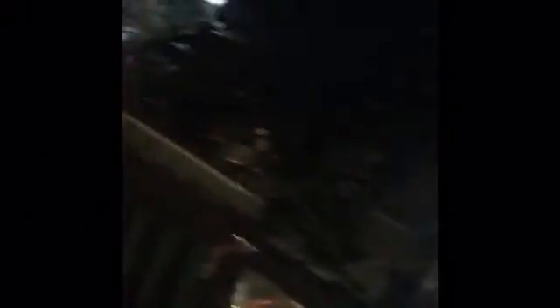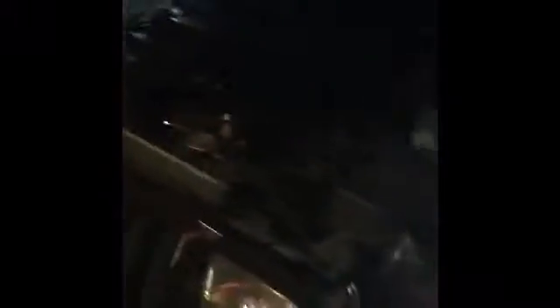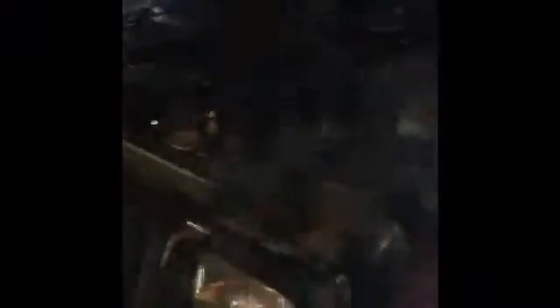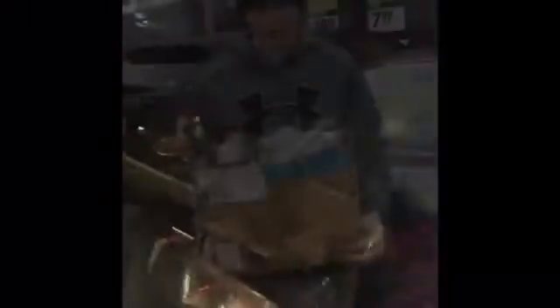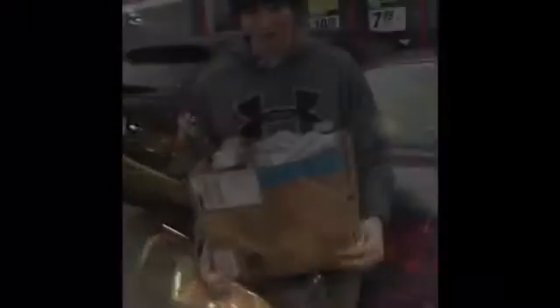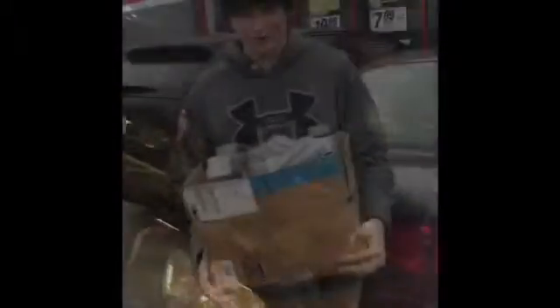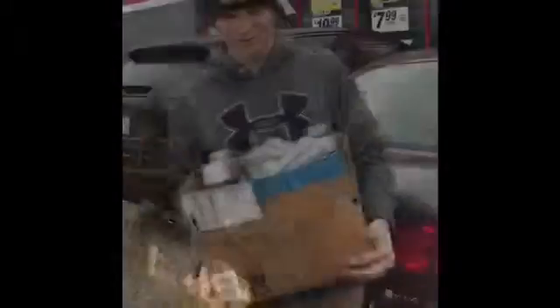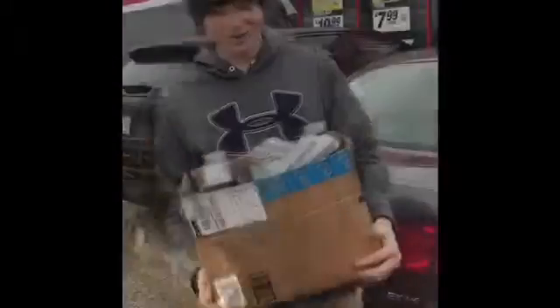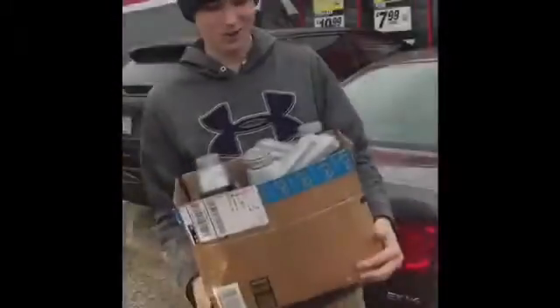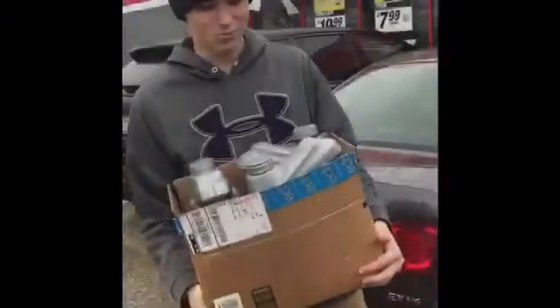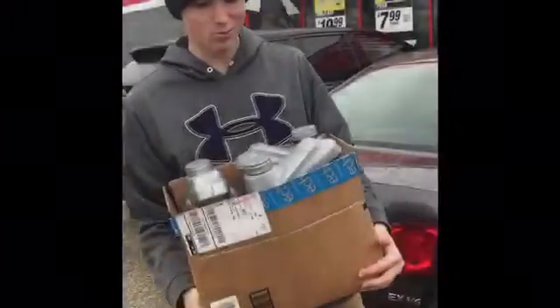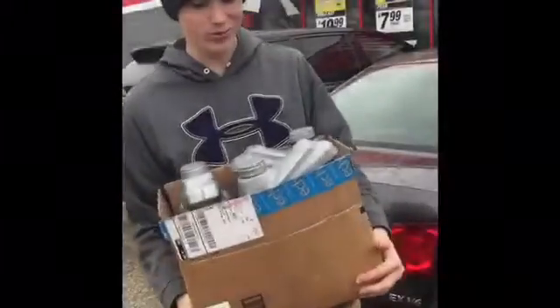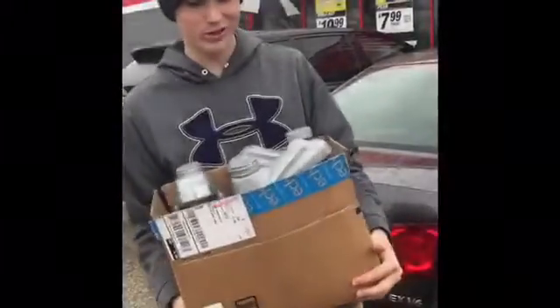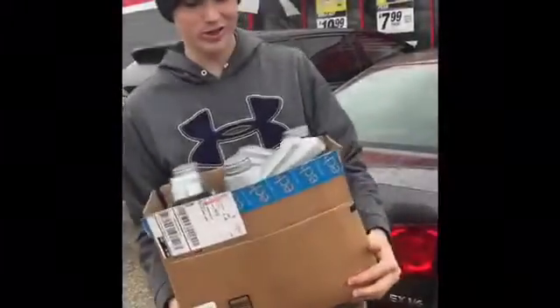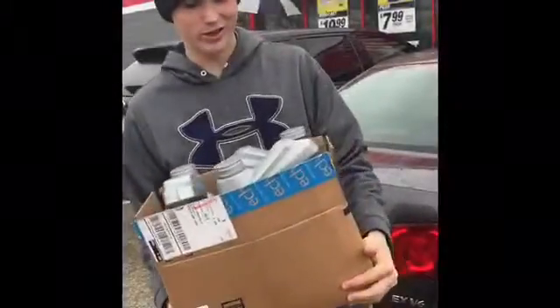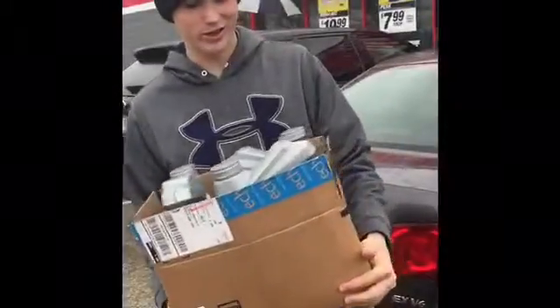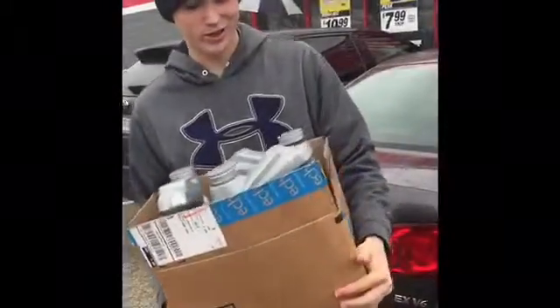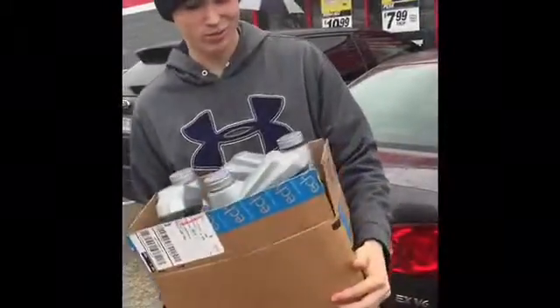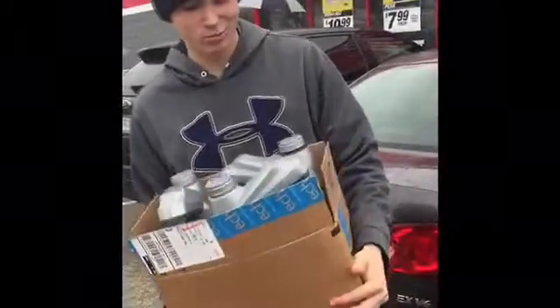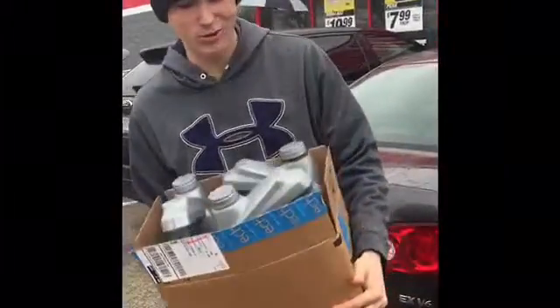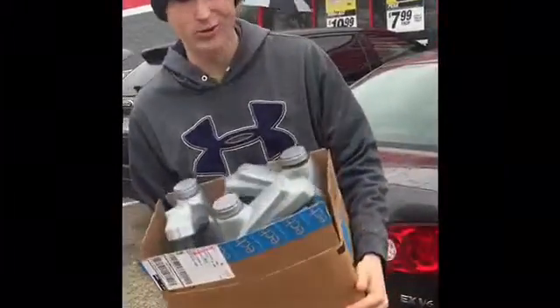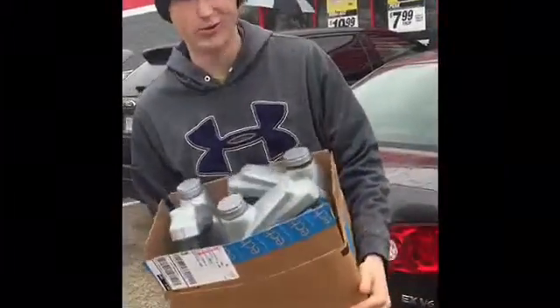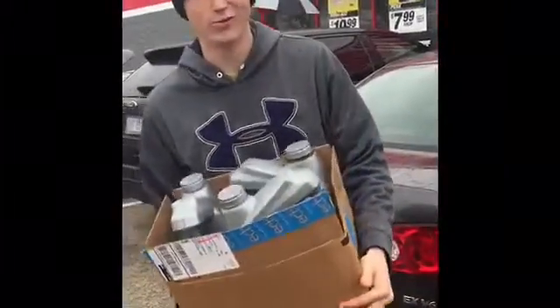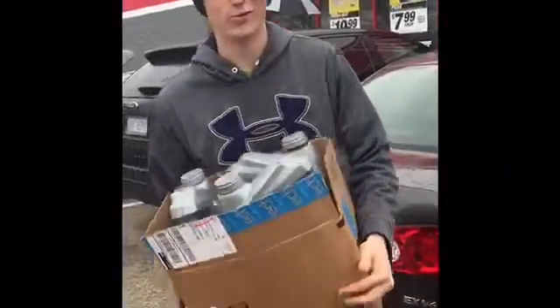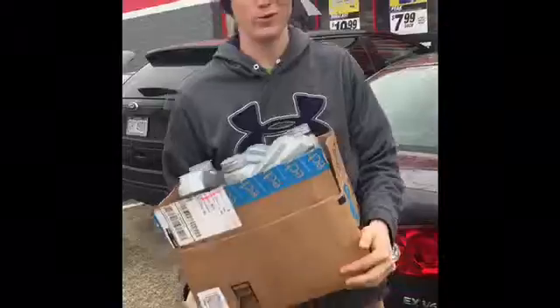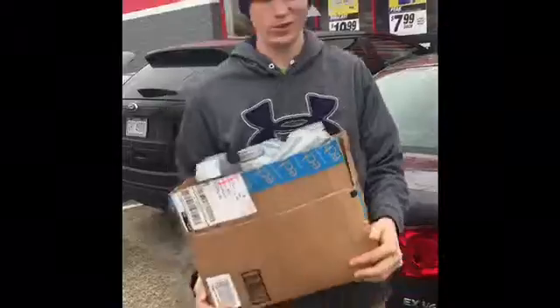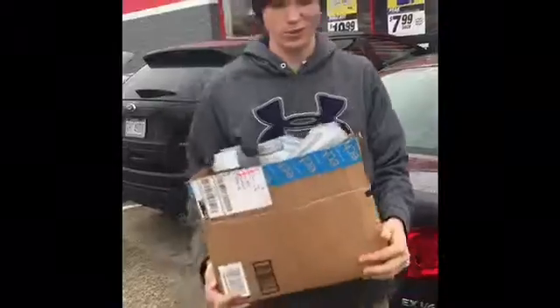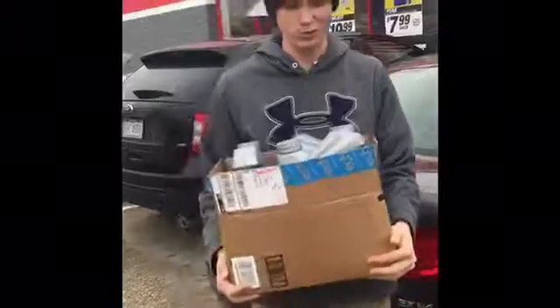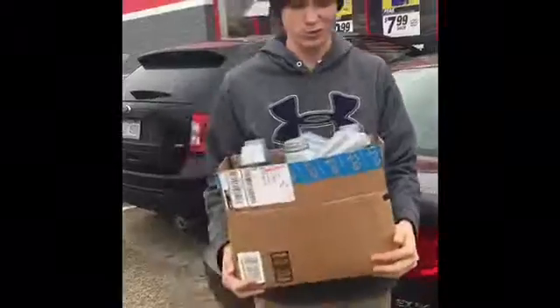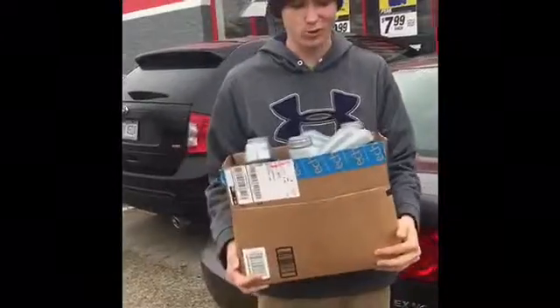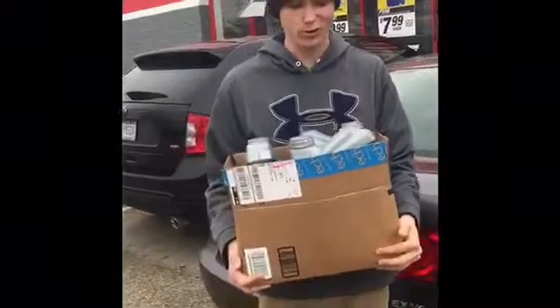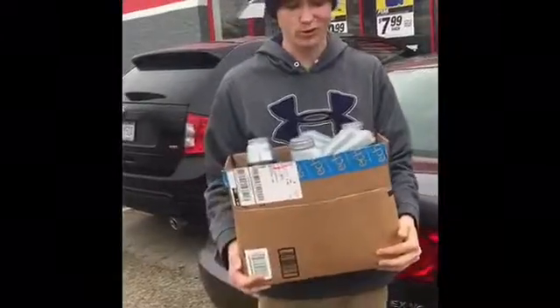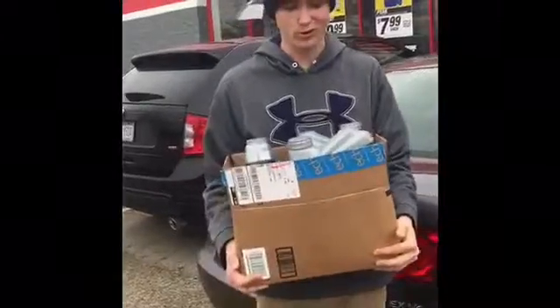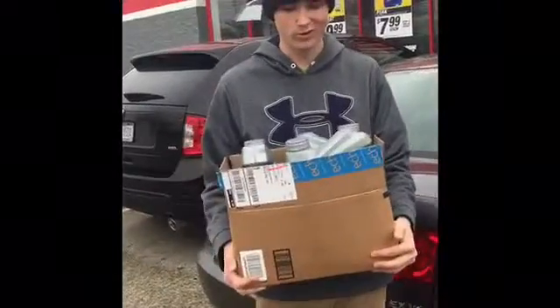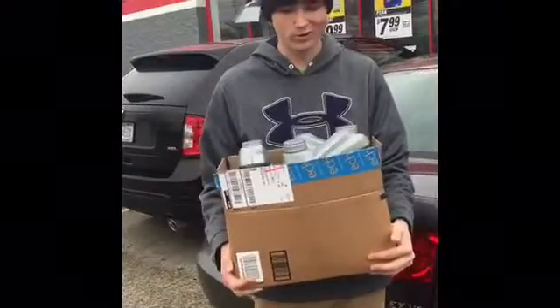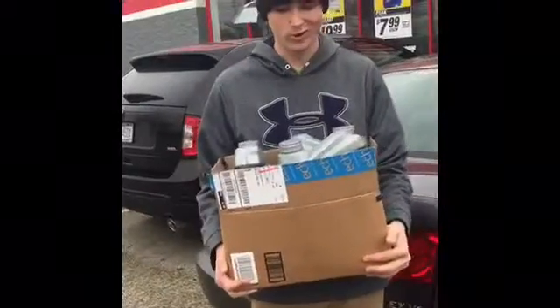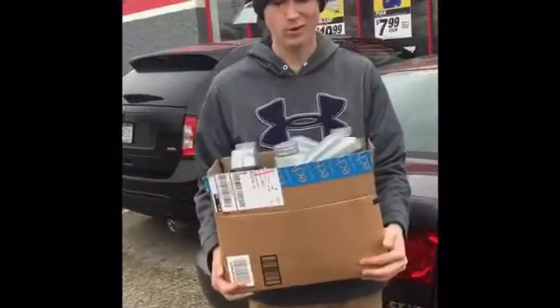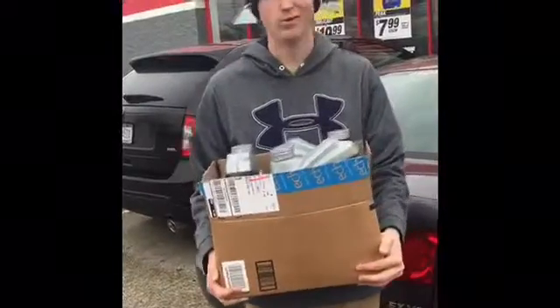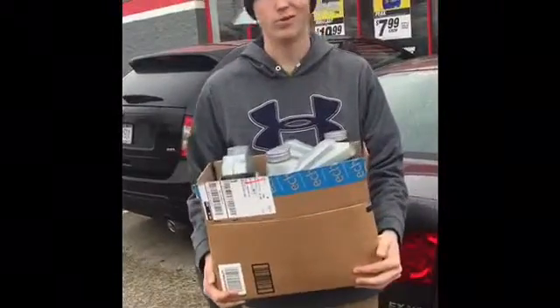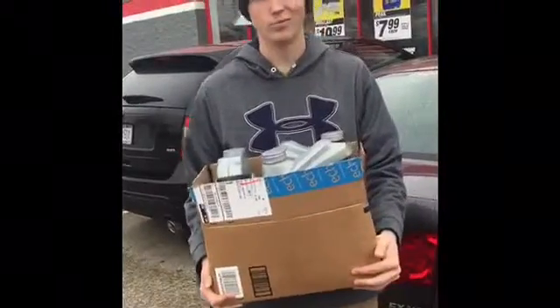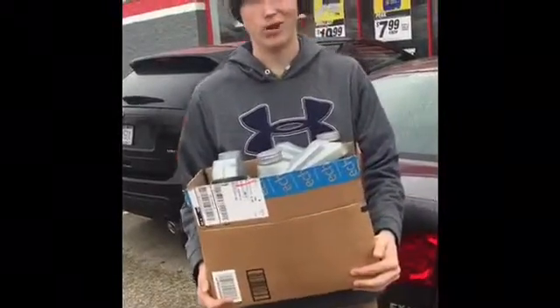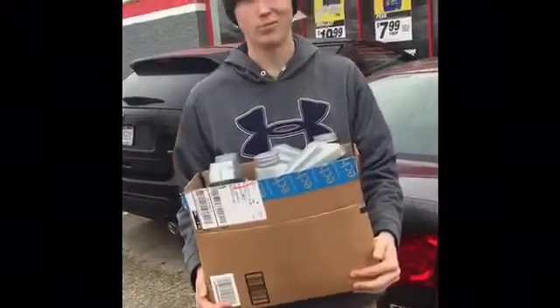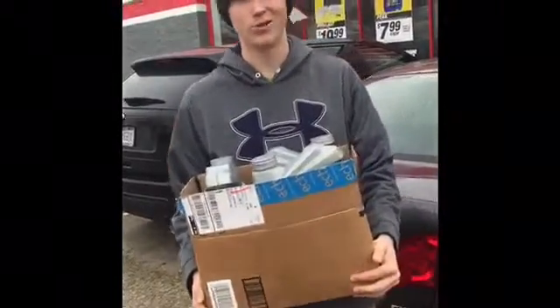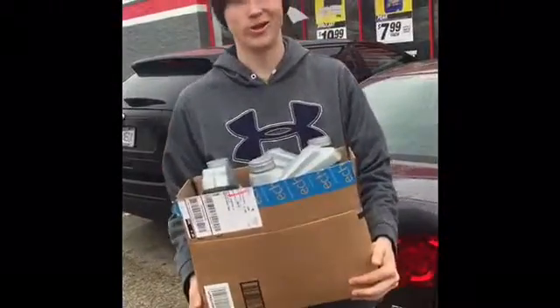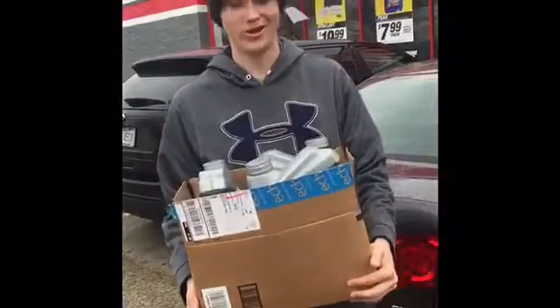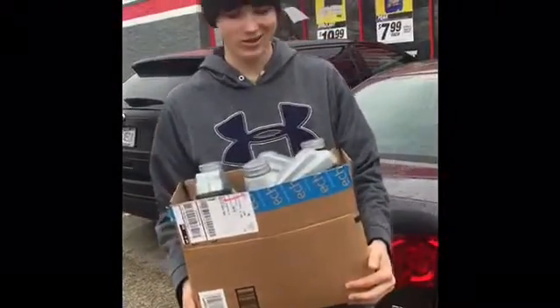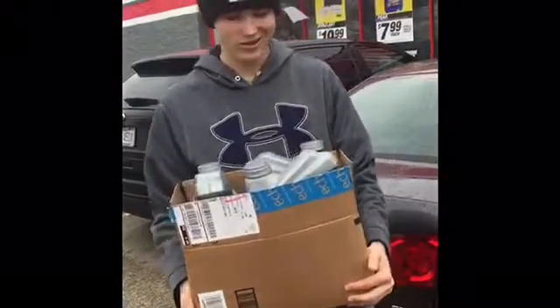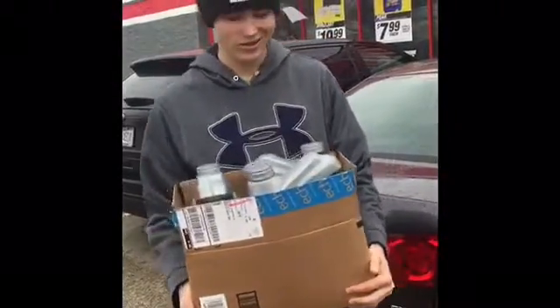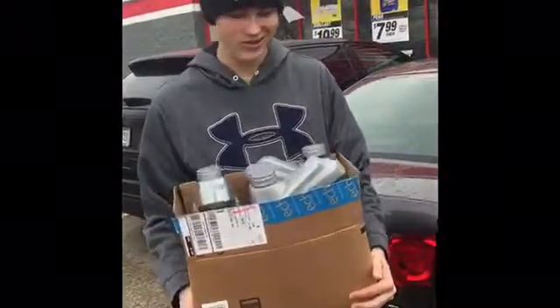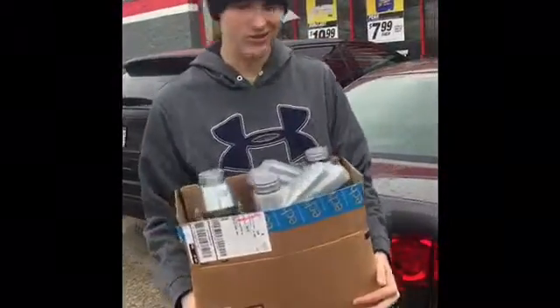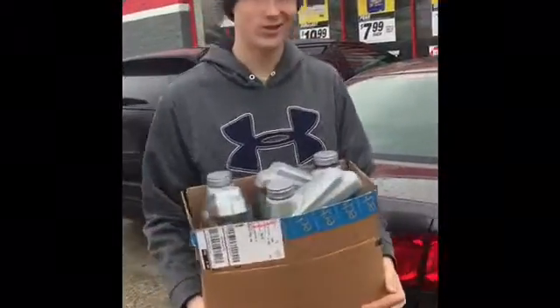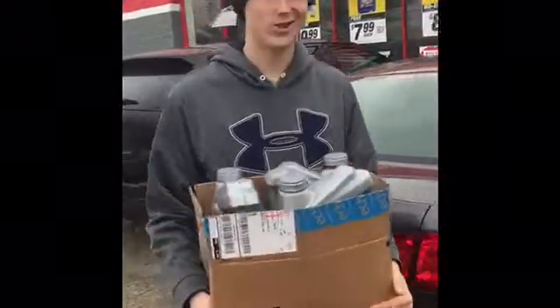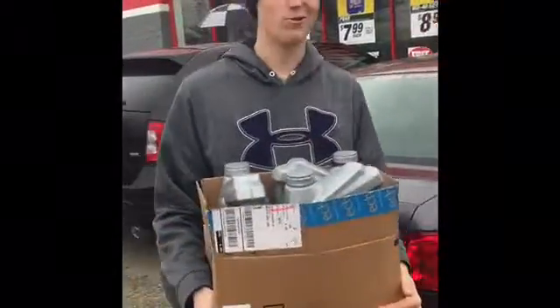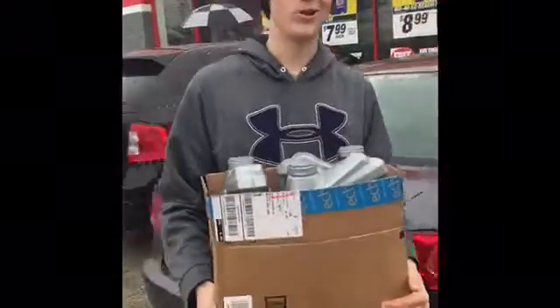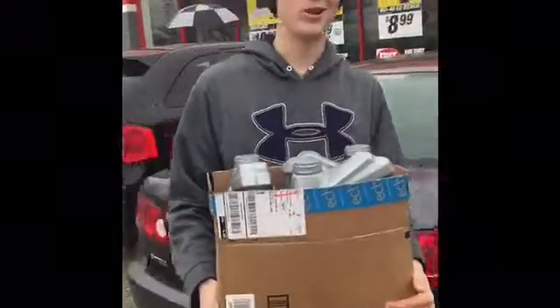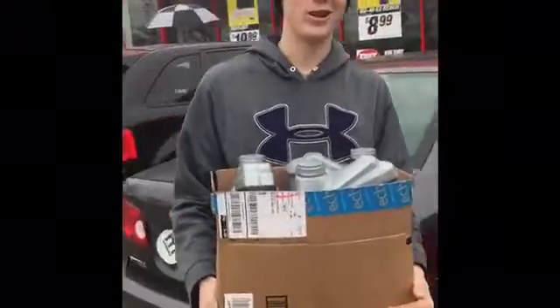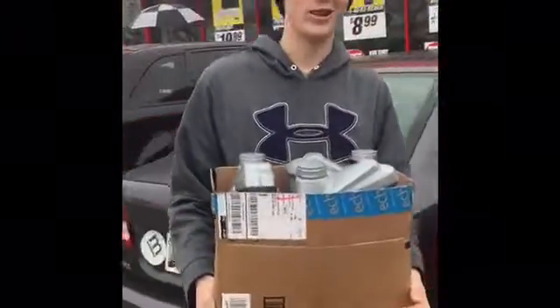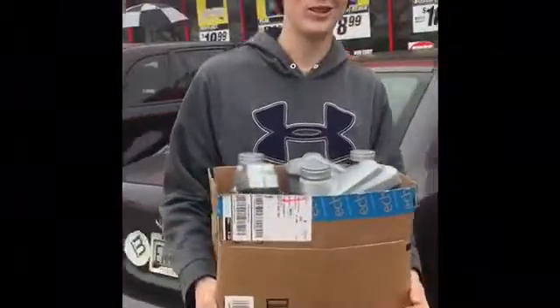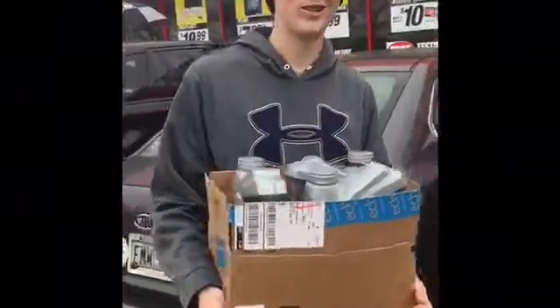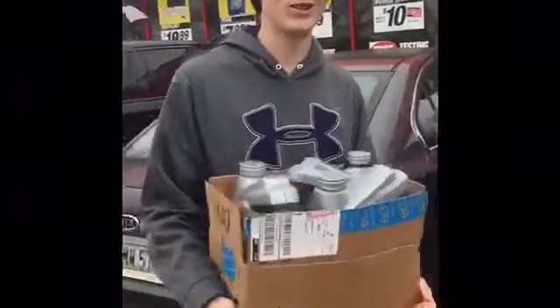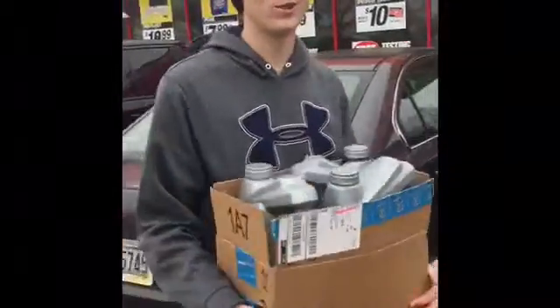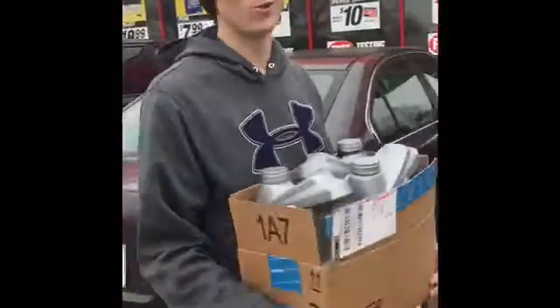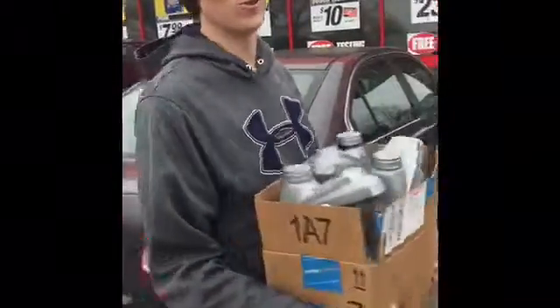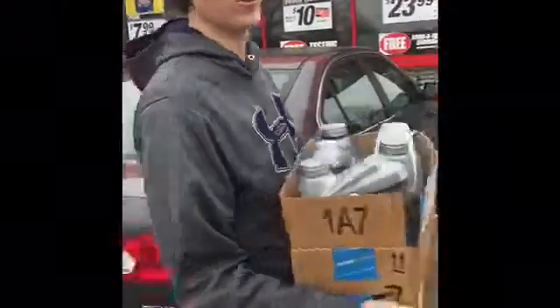It's important to dispose of used oil properly. So now we're going to take this into the store to dispose of it.